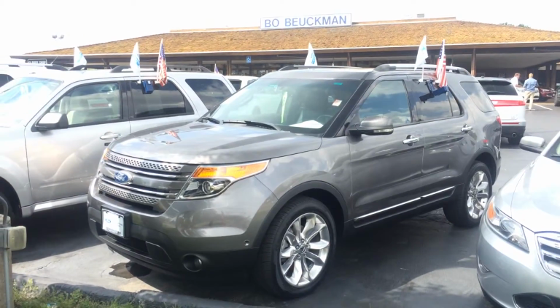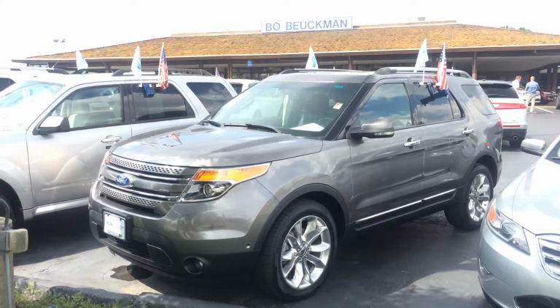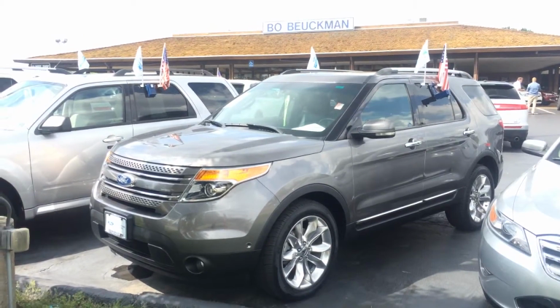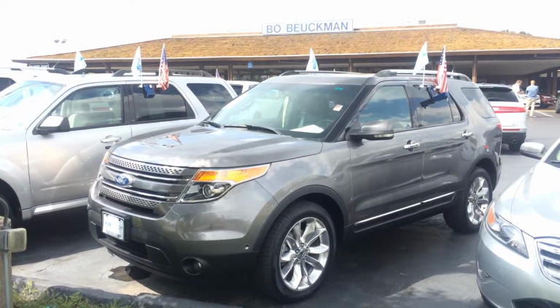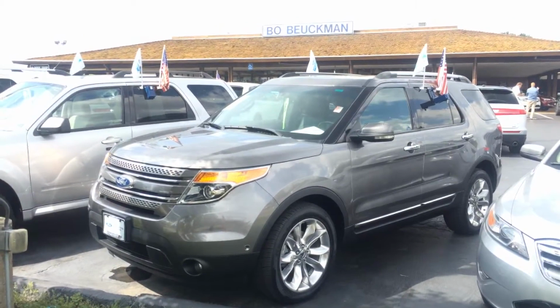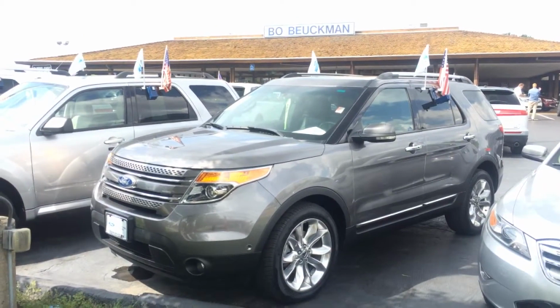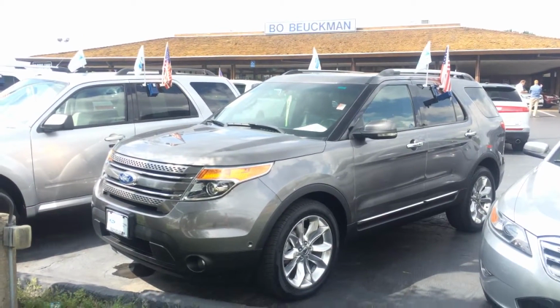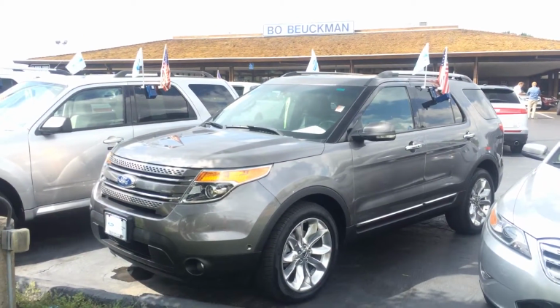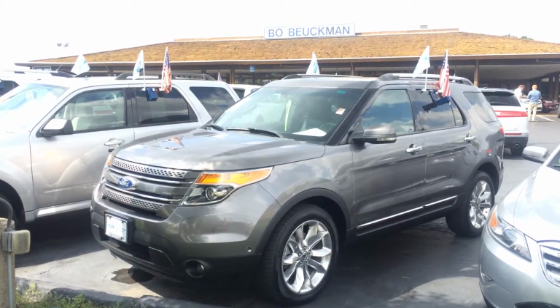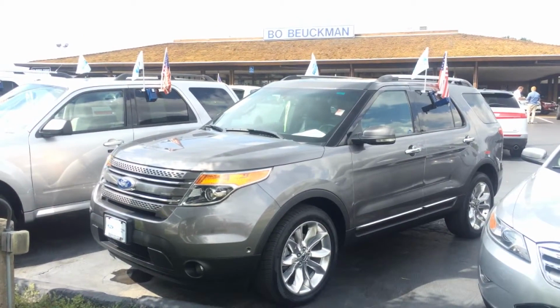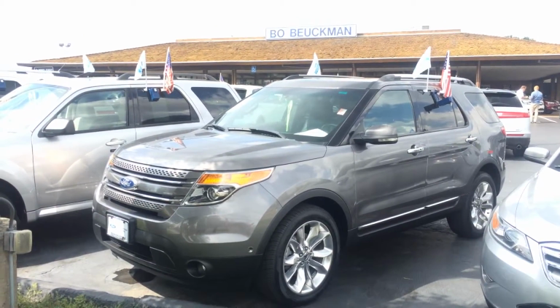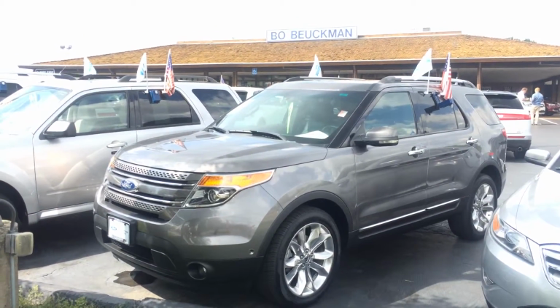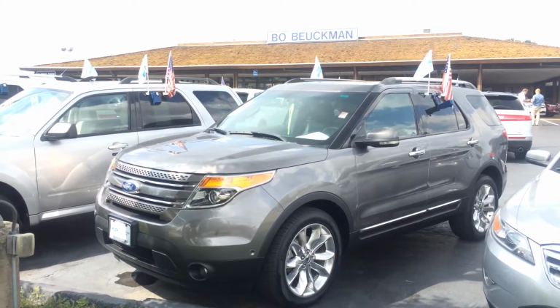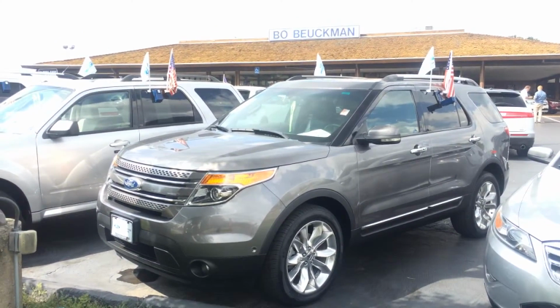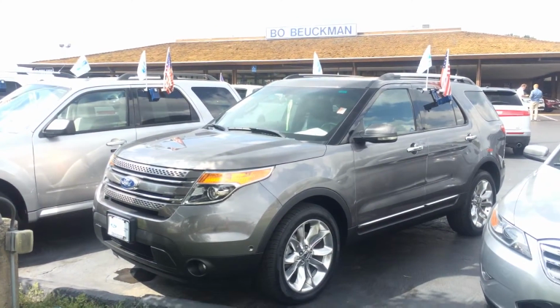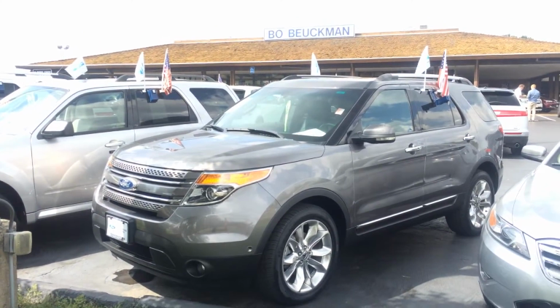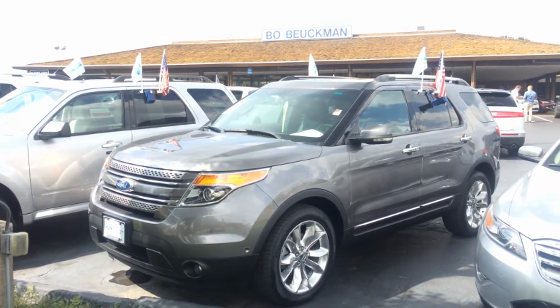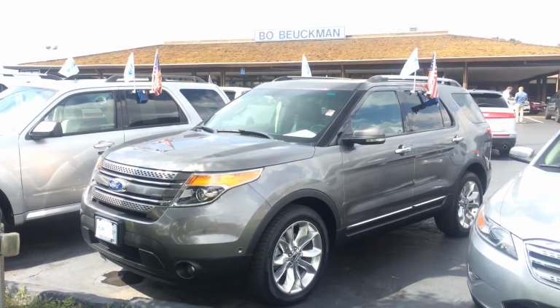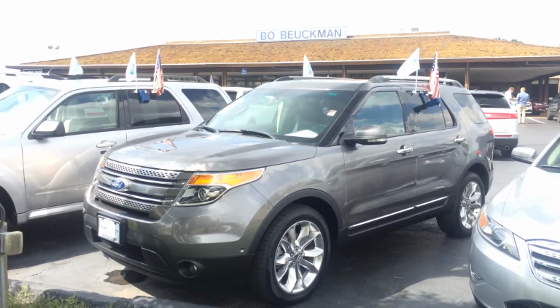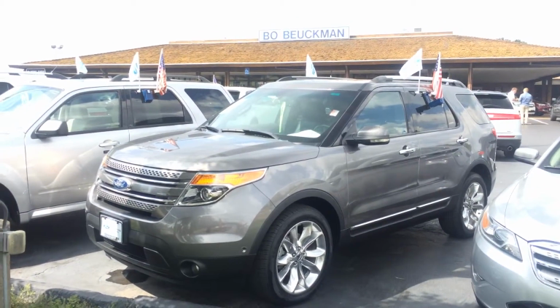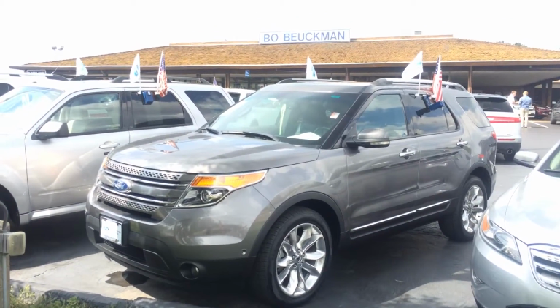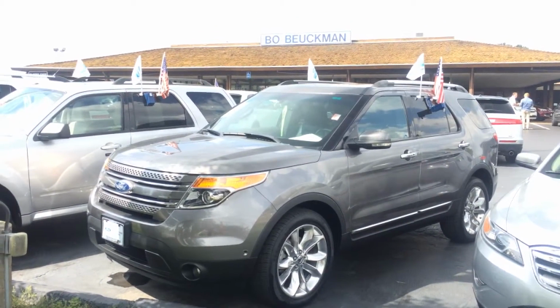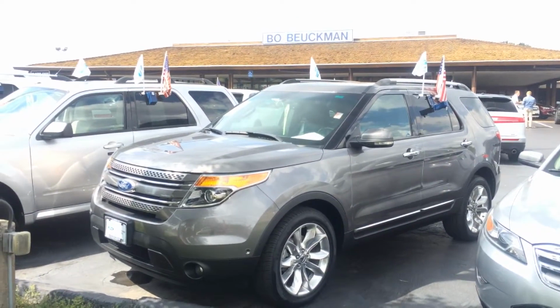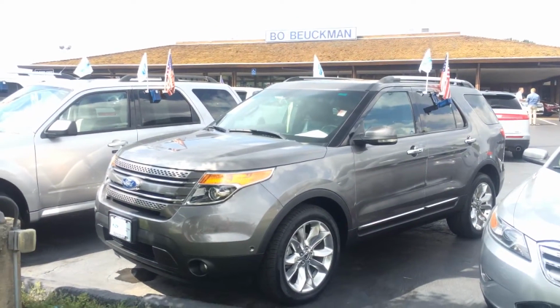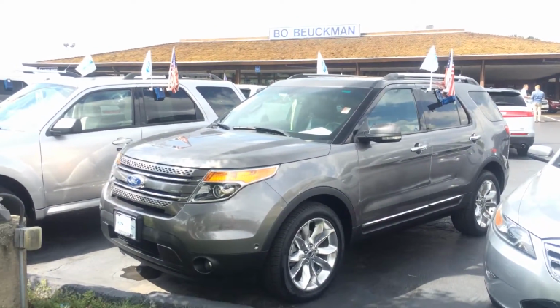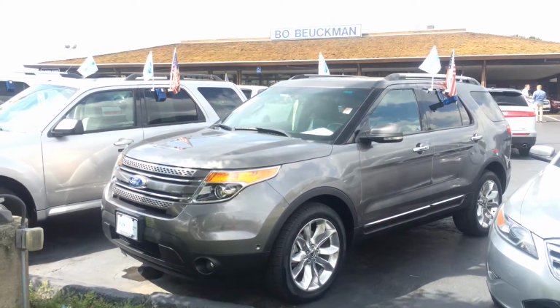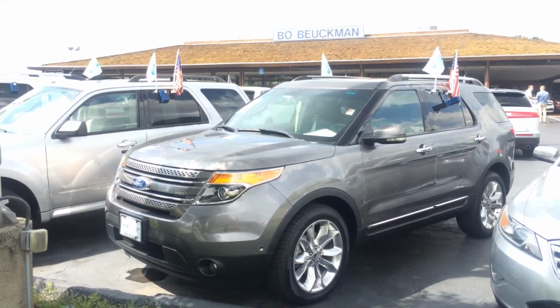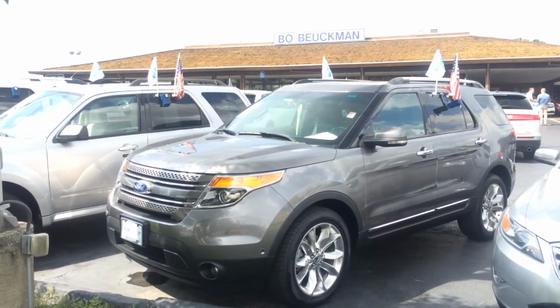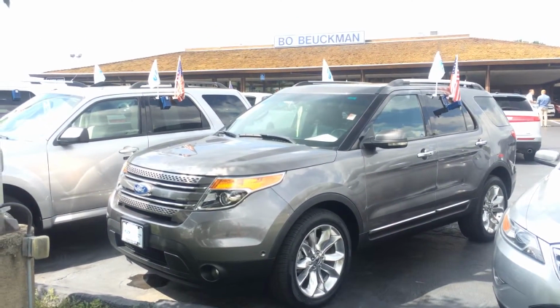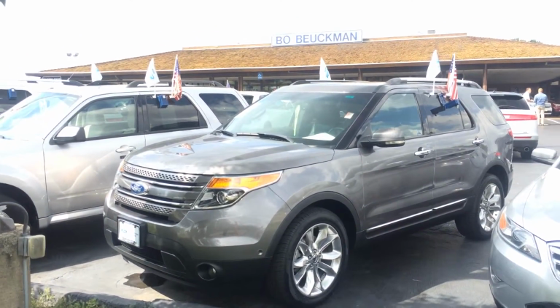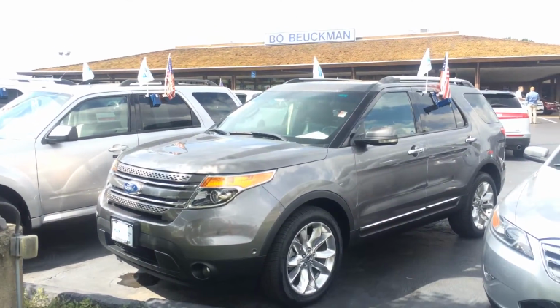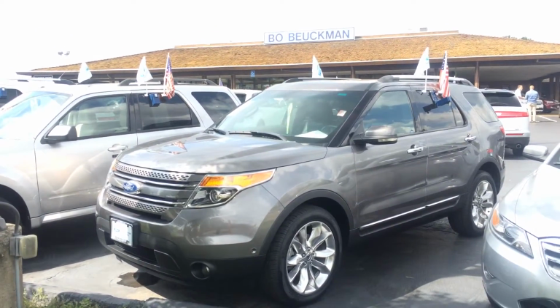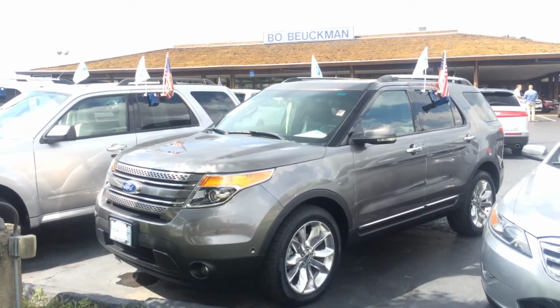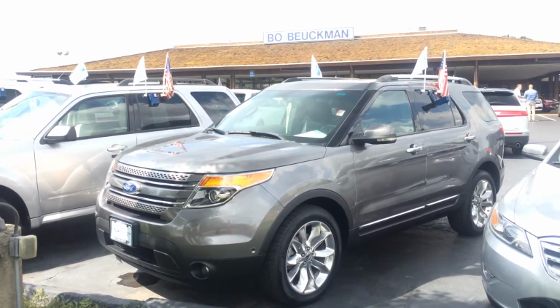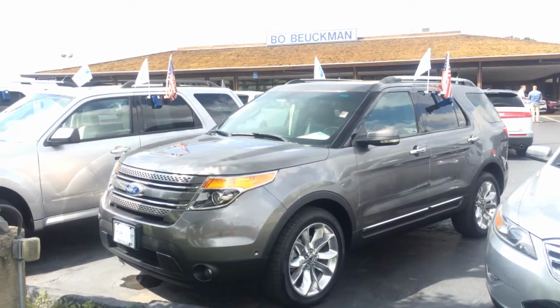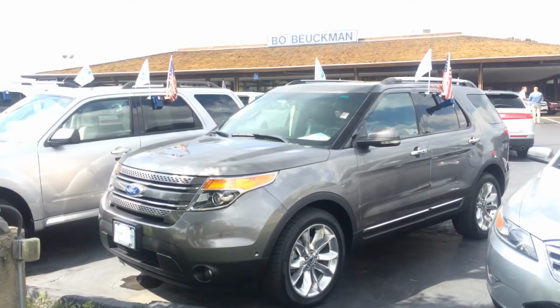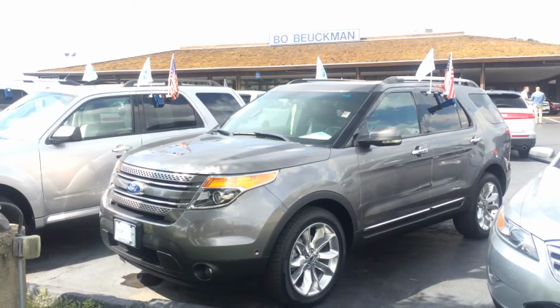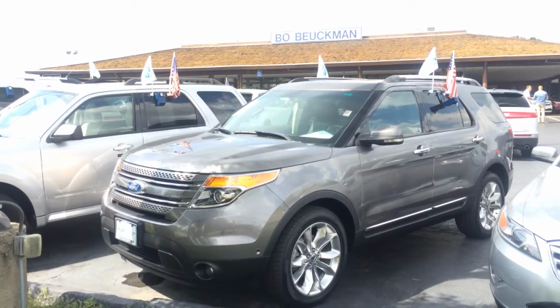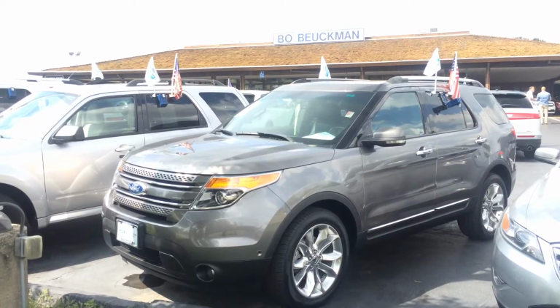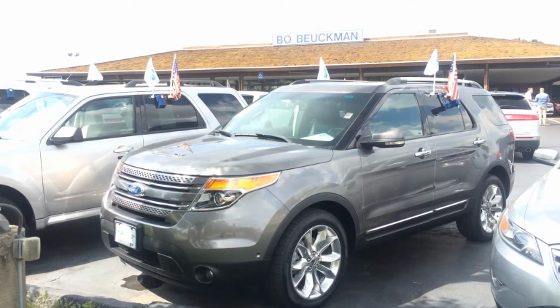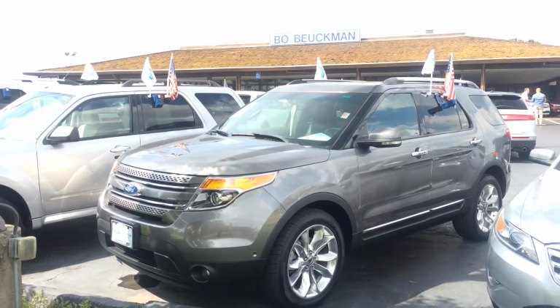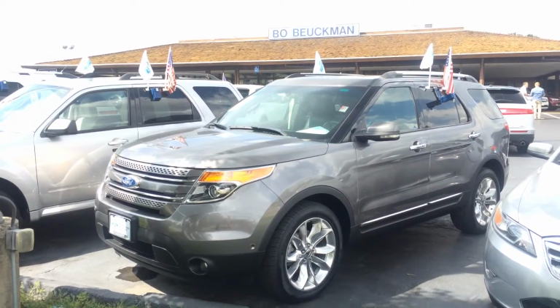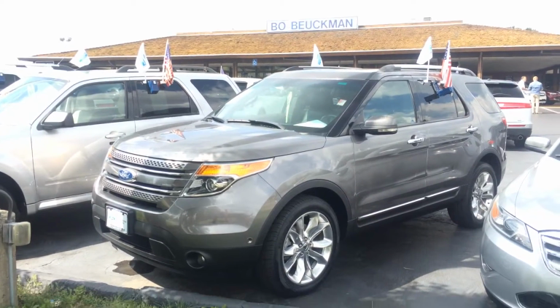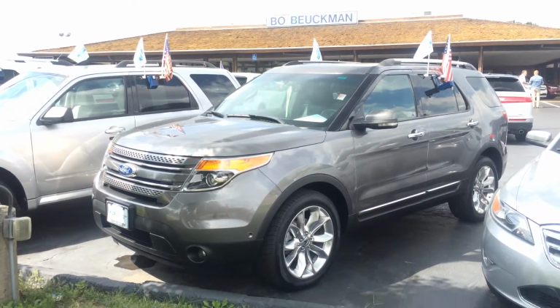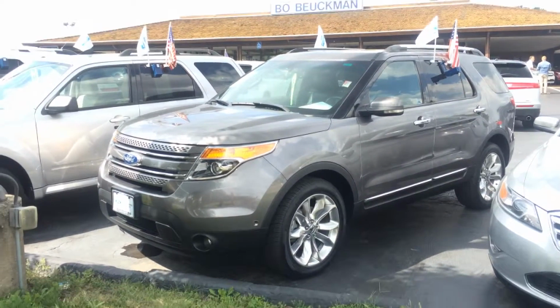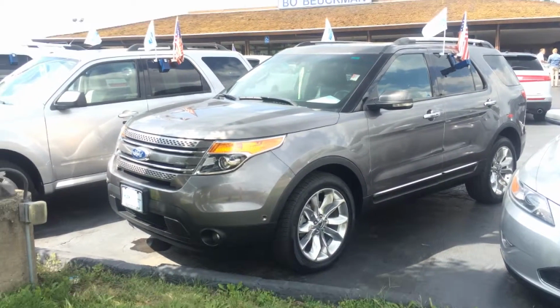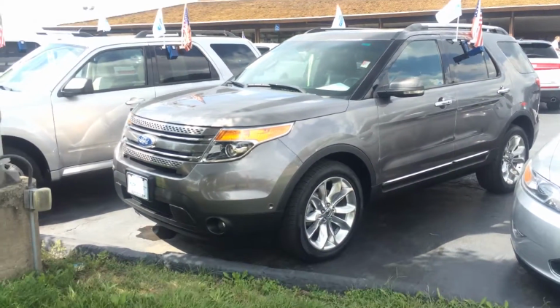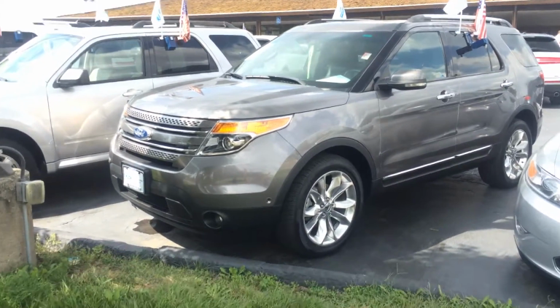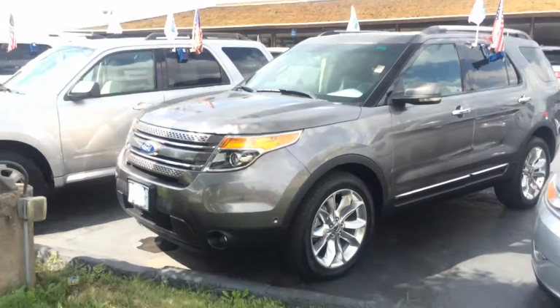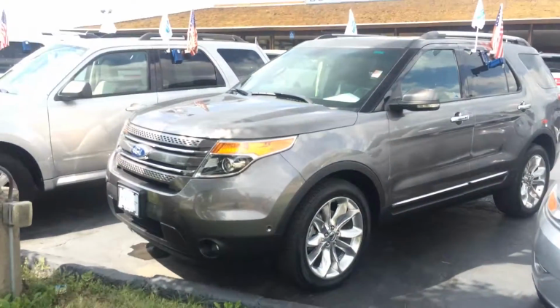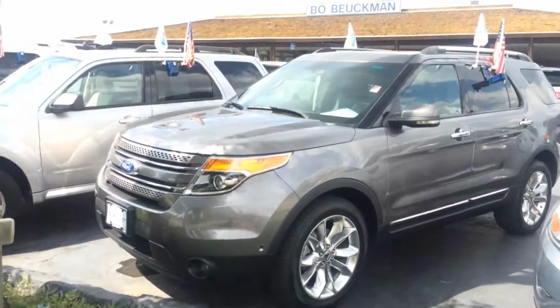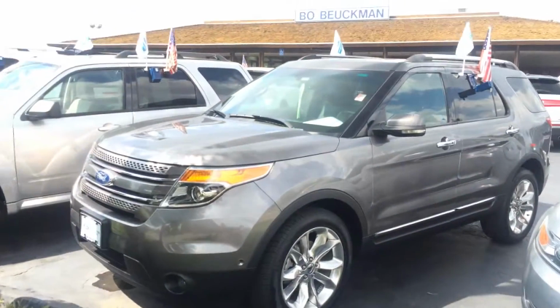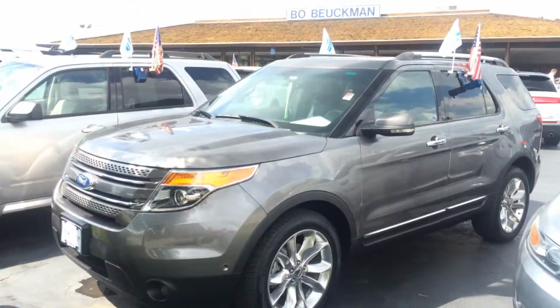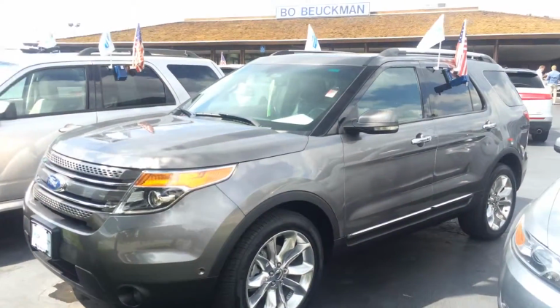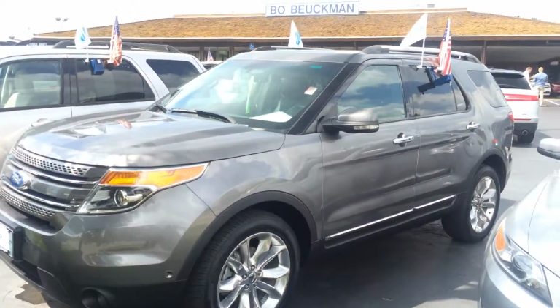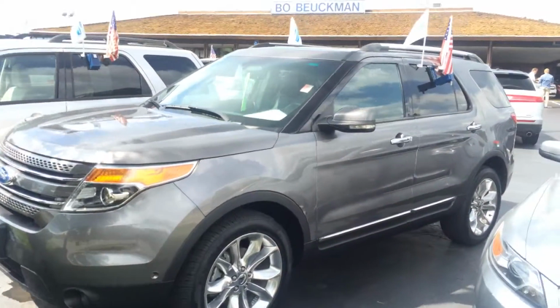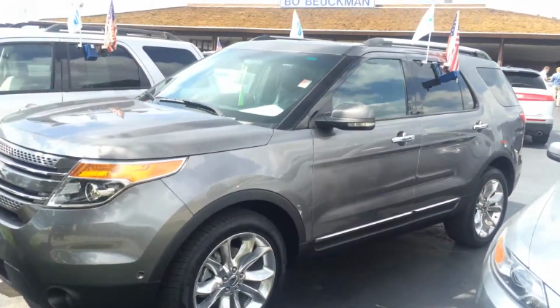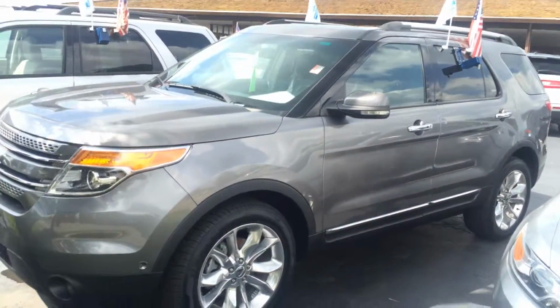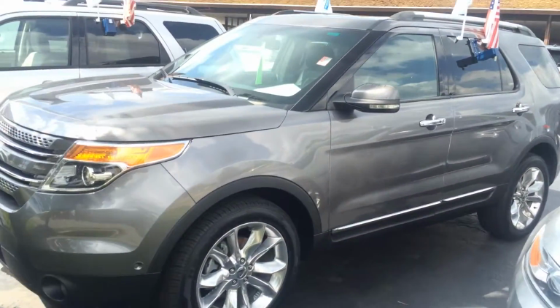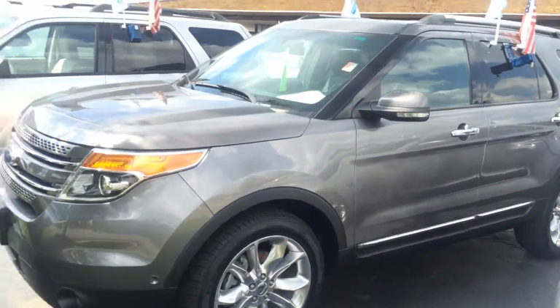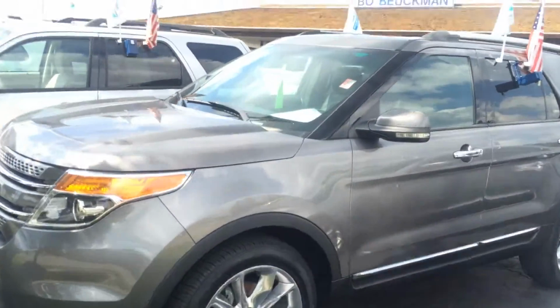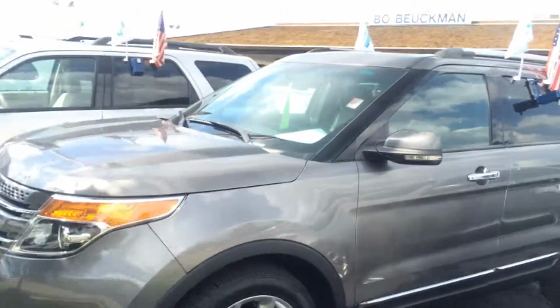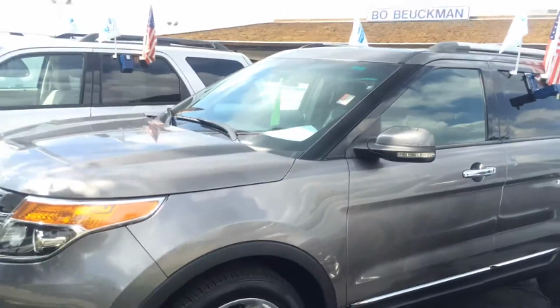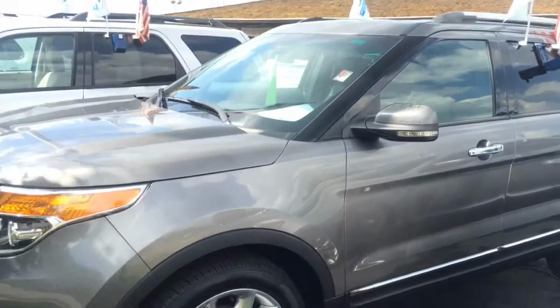Here's our beautiful 2011 certified pre-owned Ford Explorer. I love this gray color.